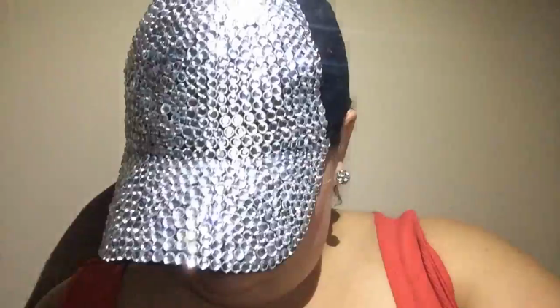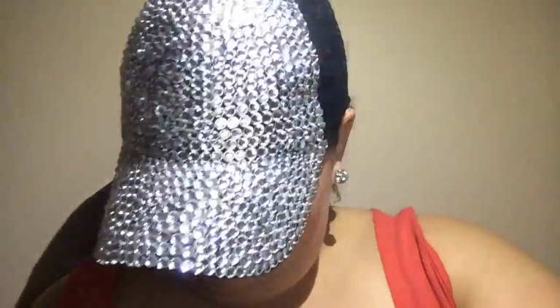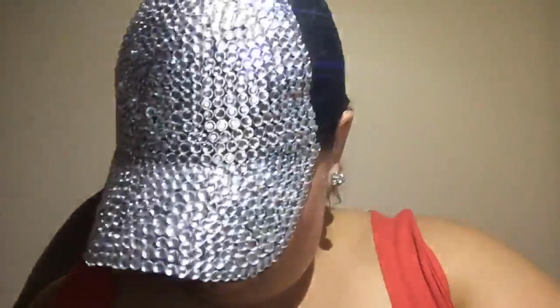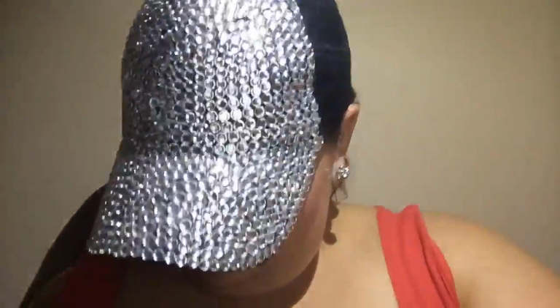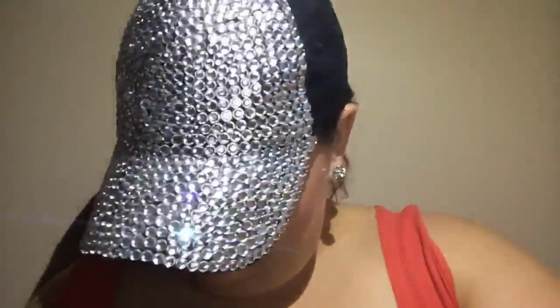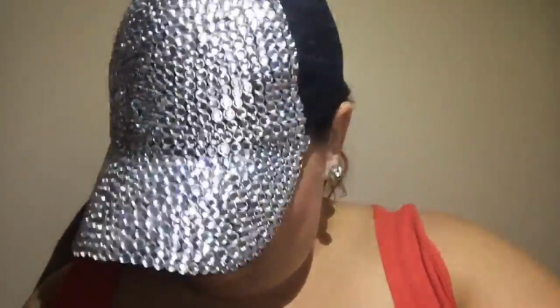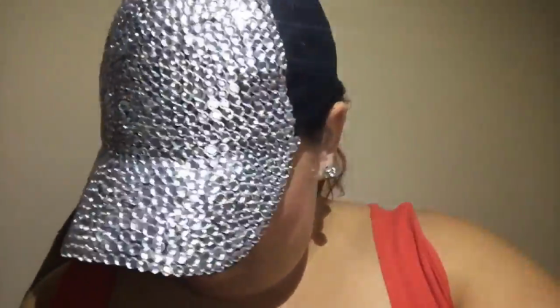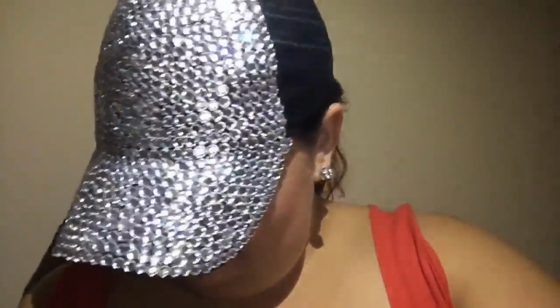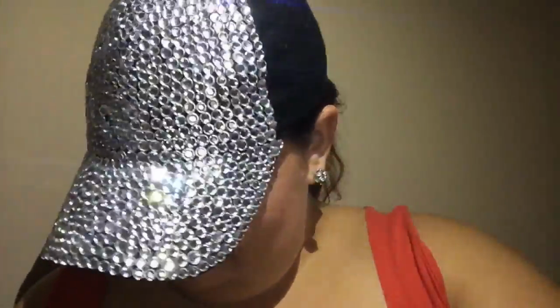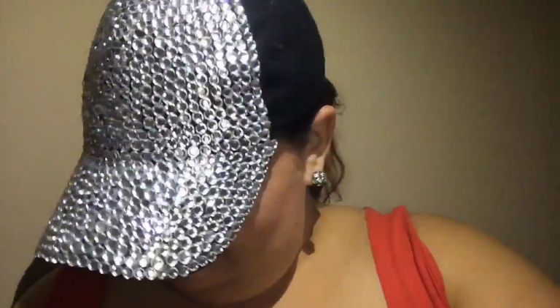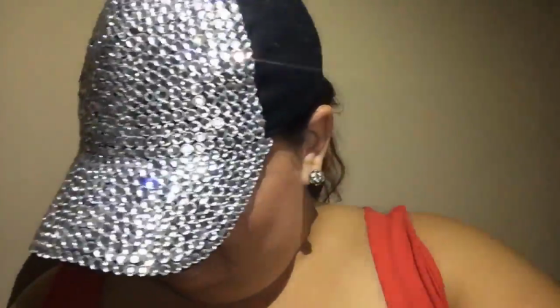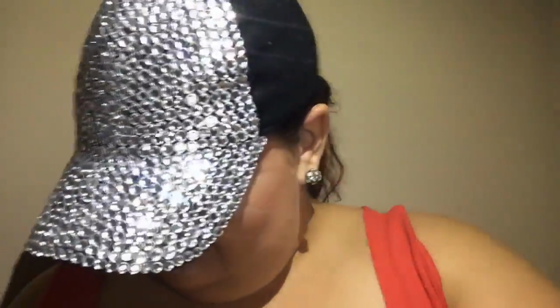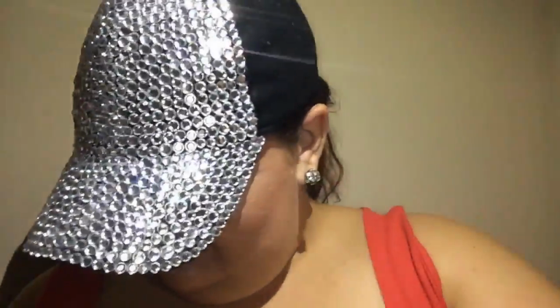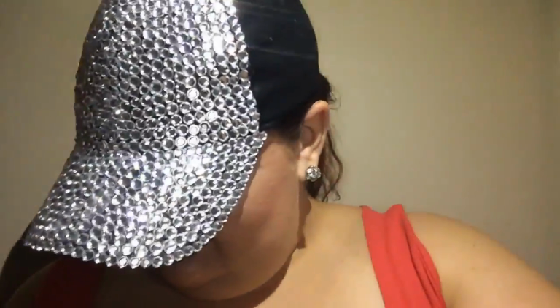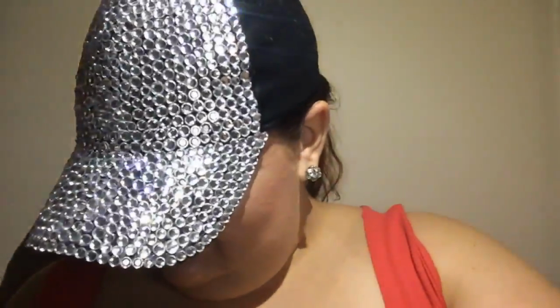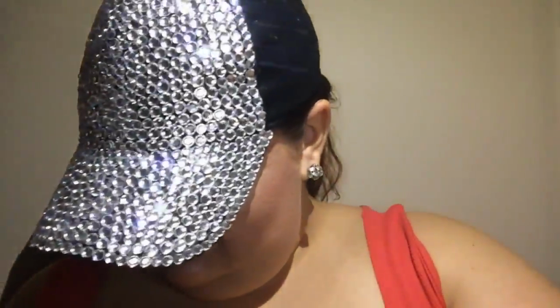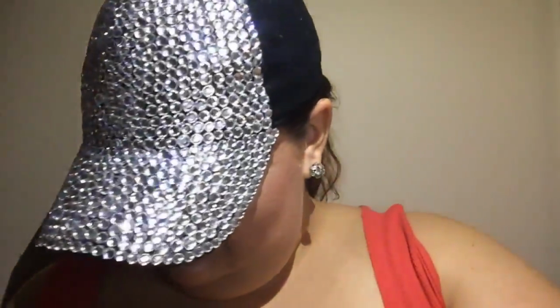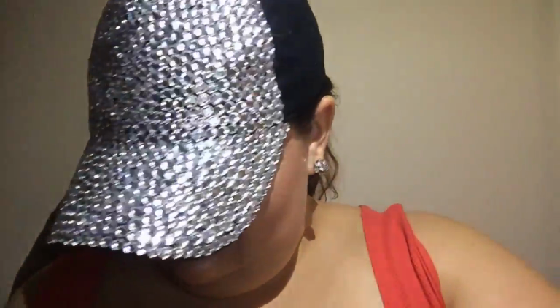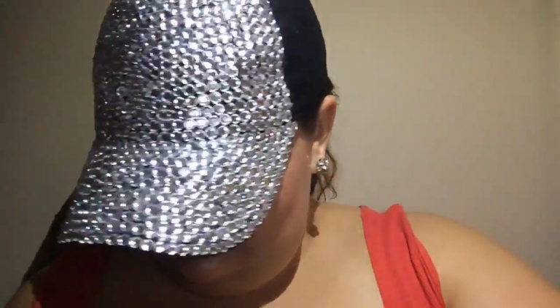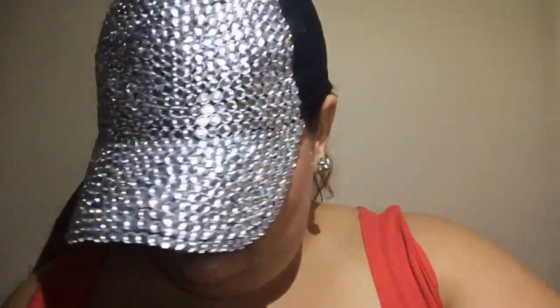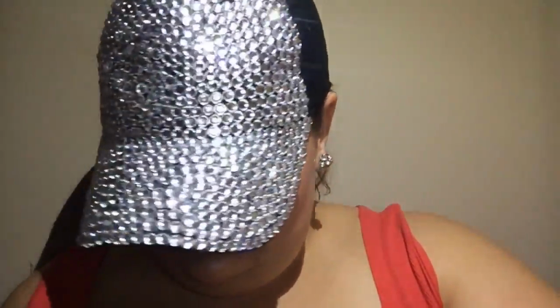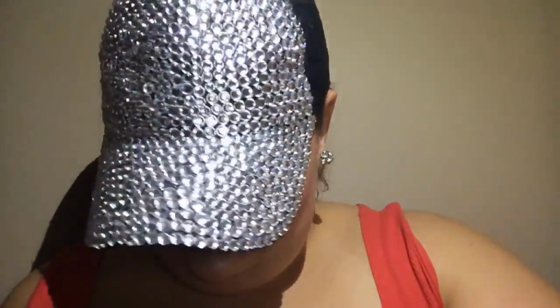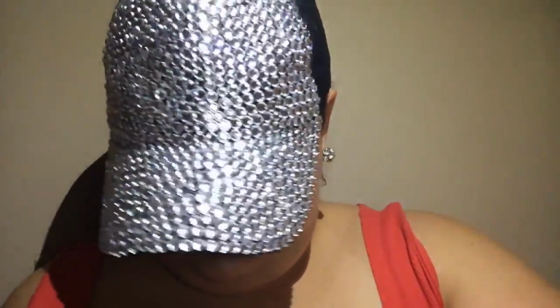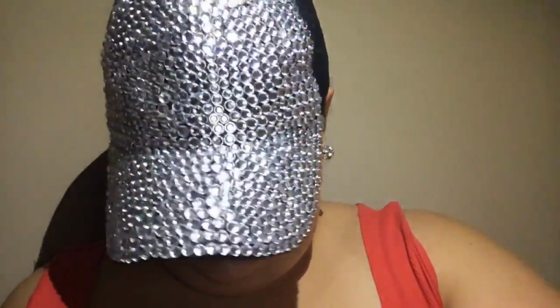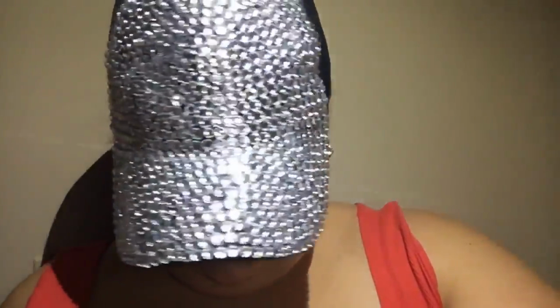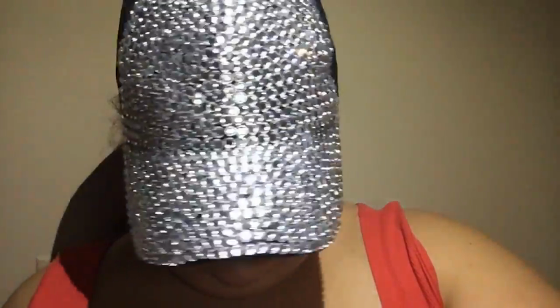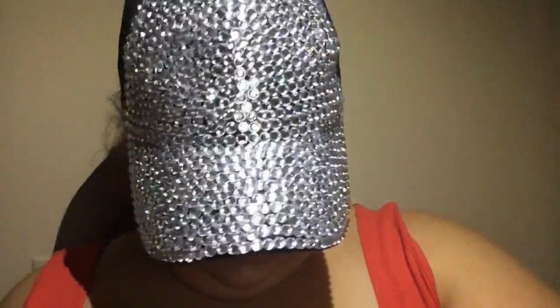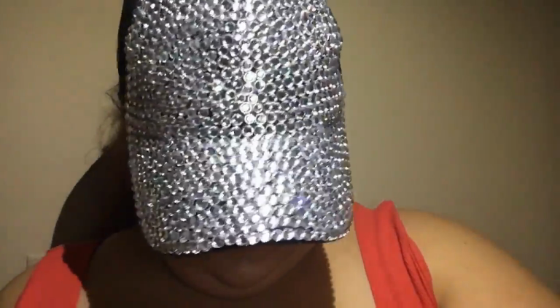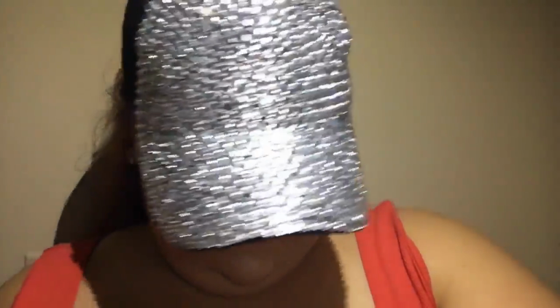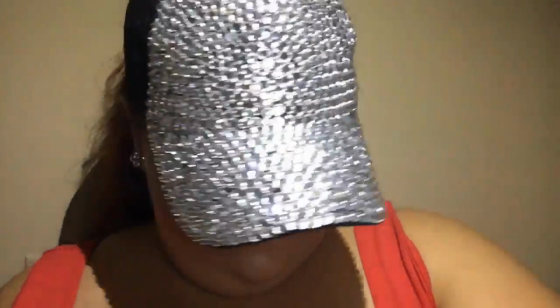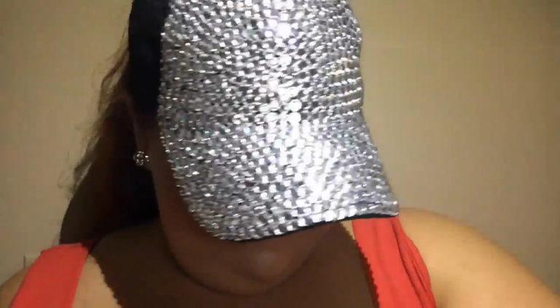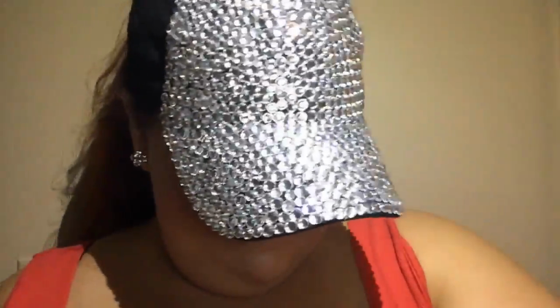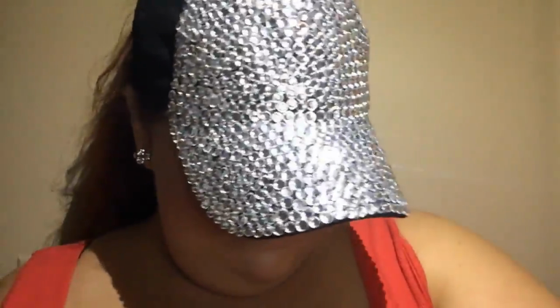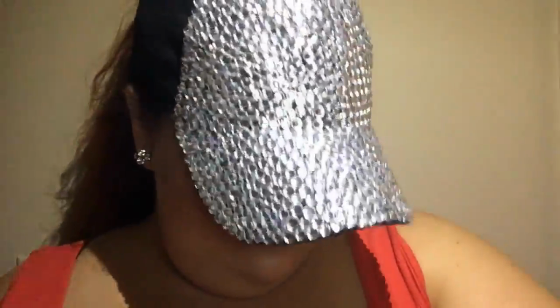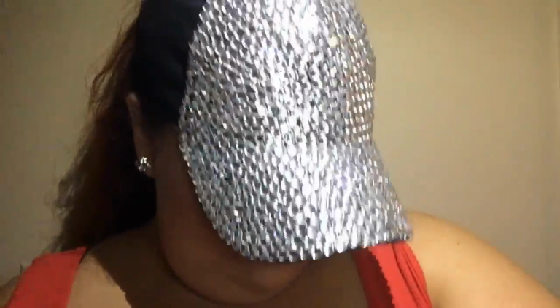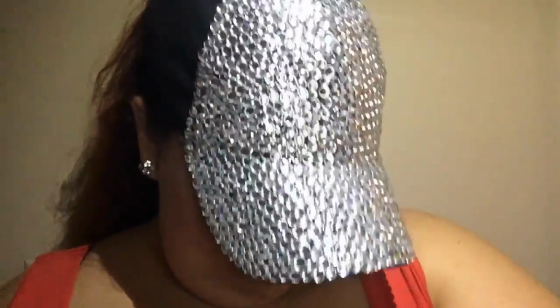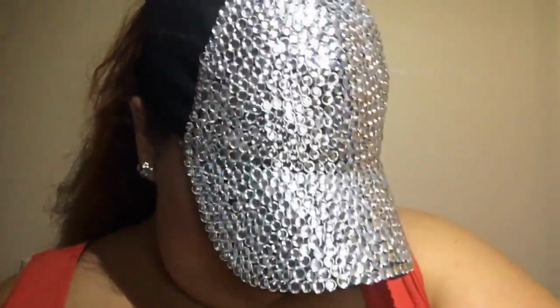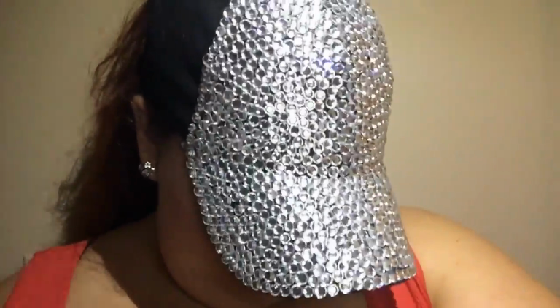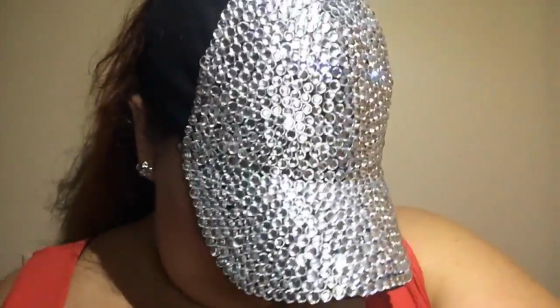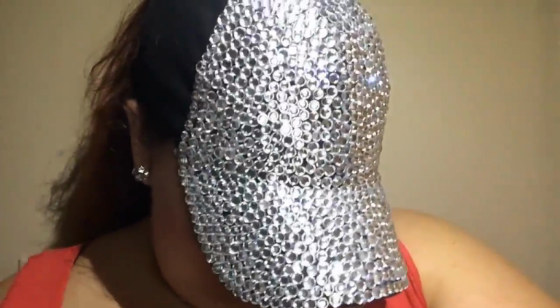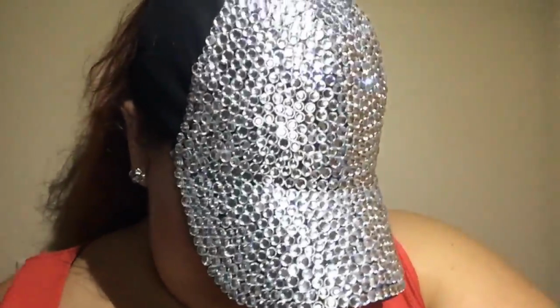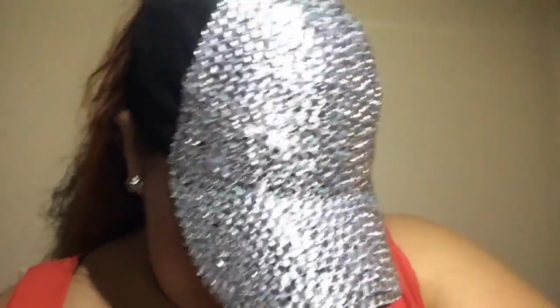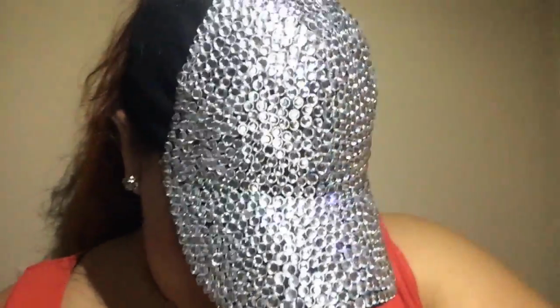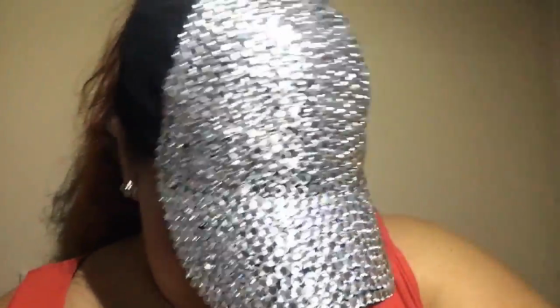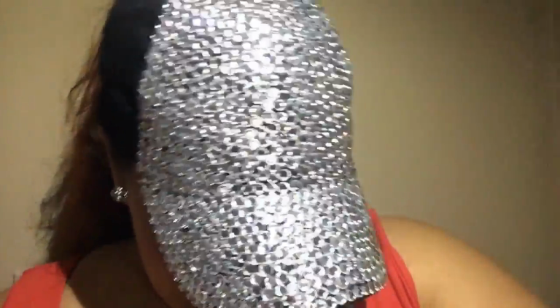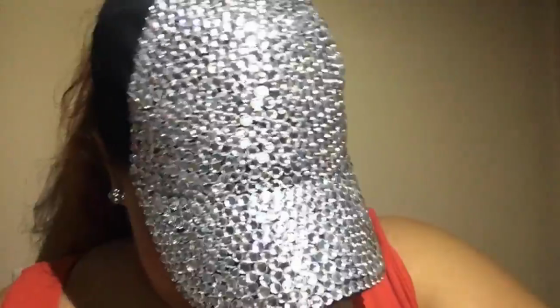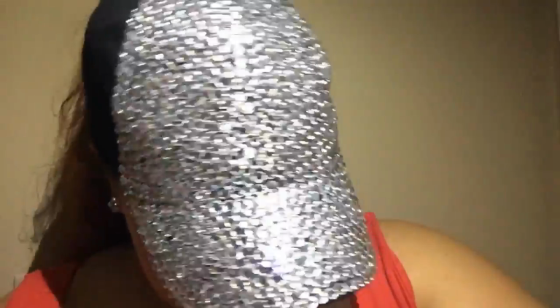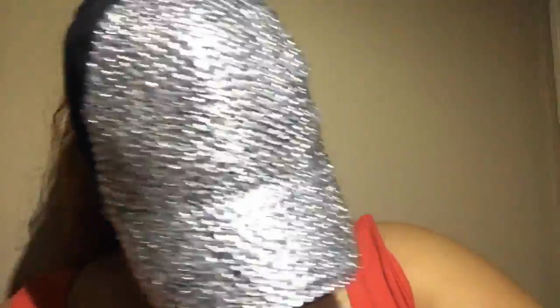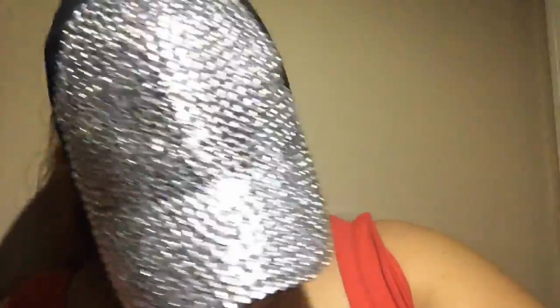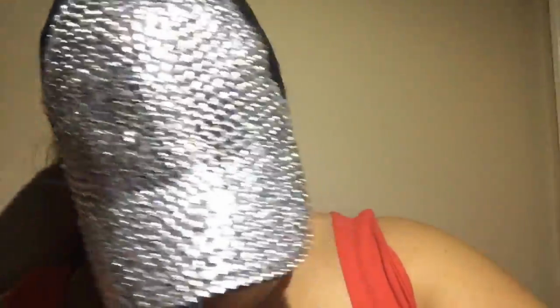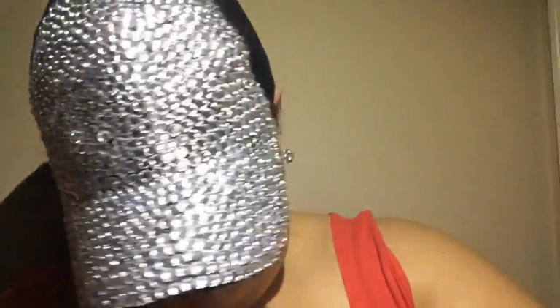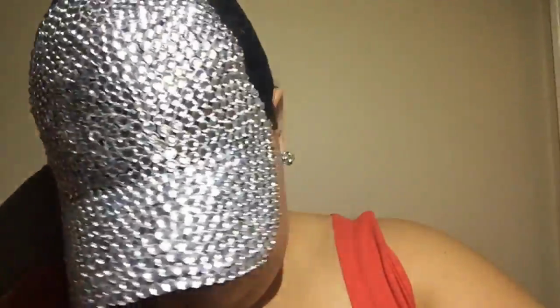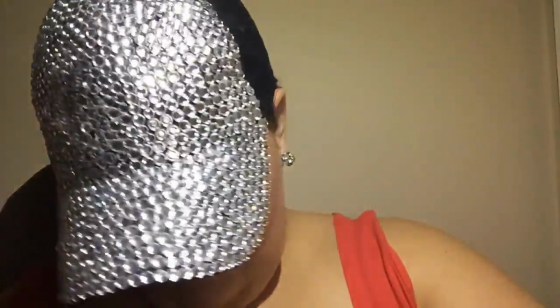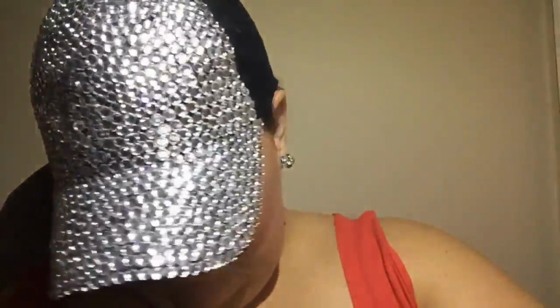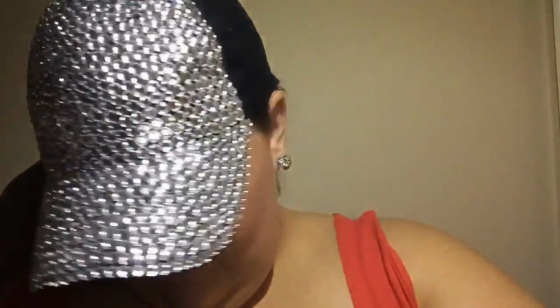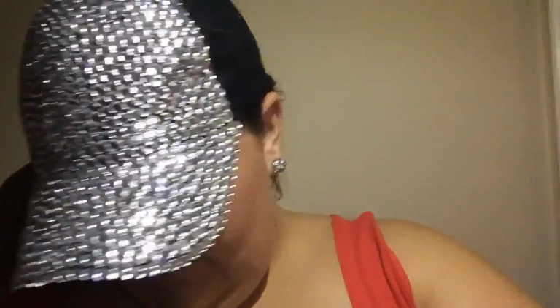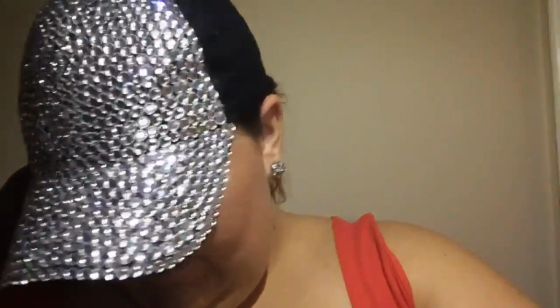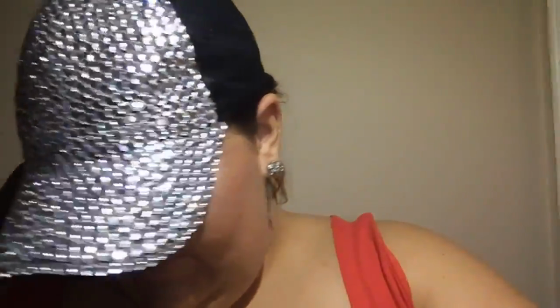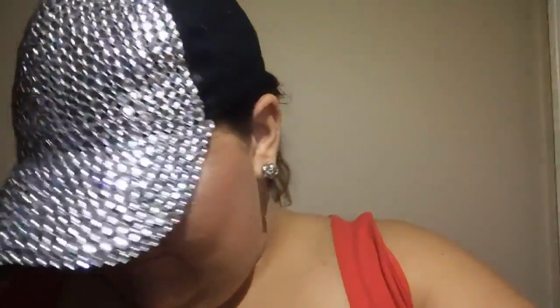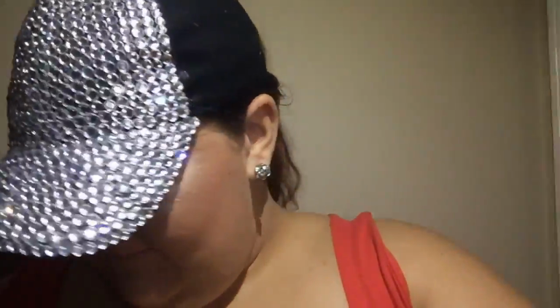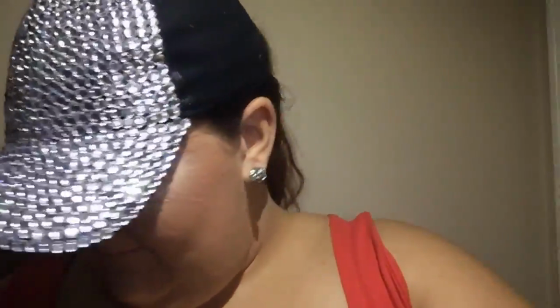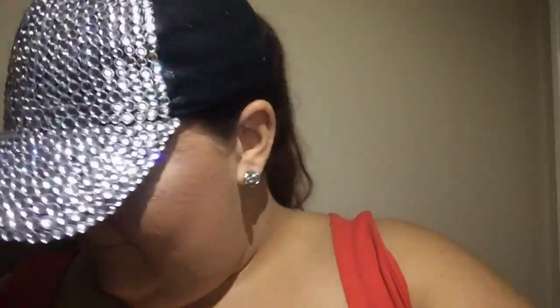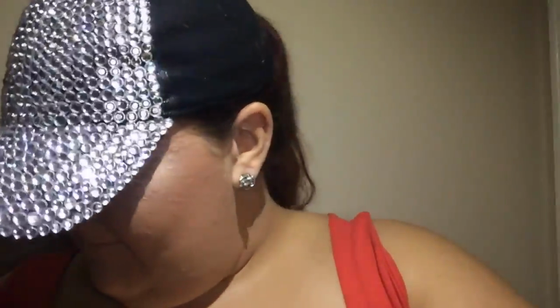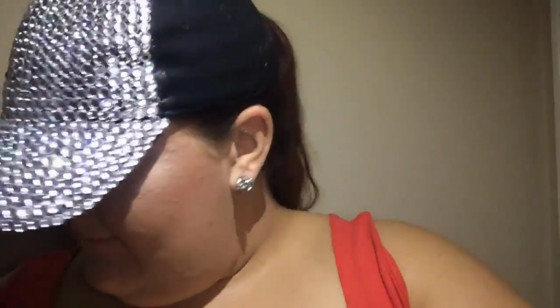I have this super cute, super fun, and super easy DIY for you guys today. This is a DIY rhinestone baseball cap.